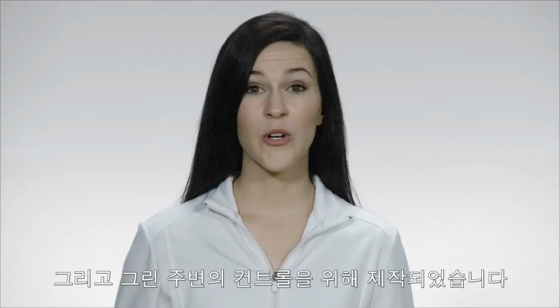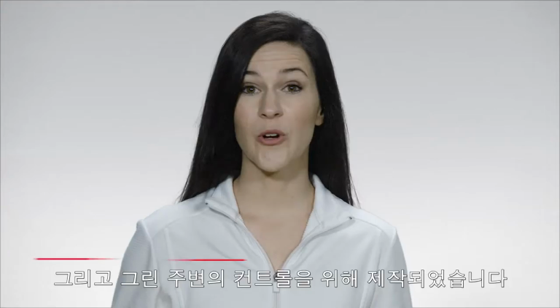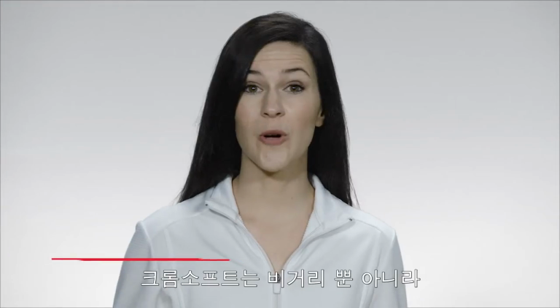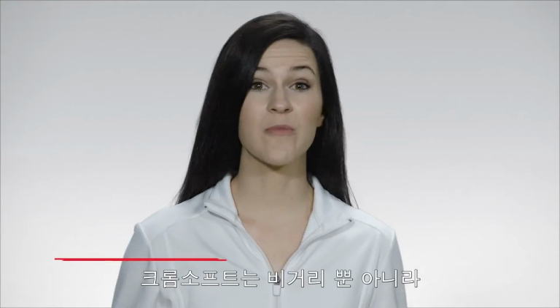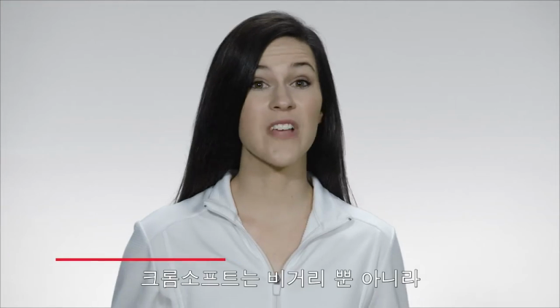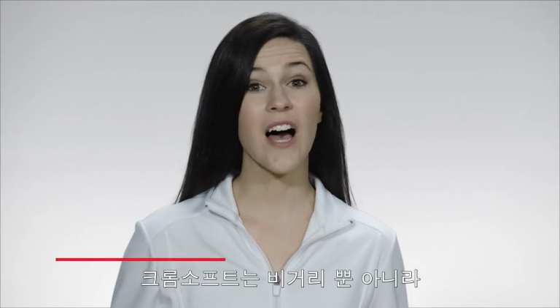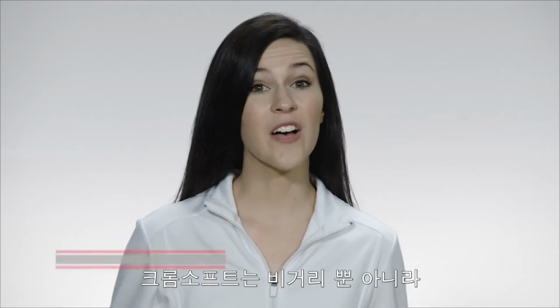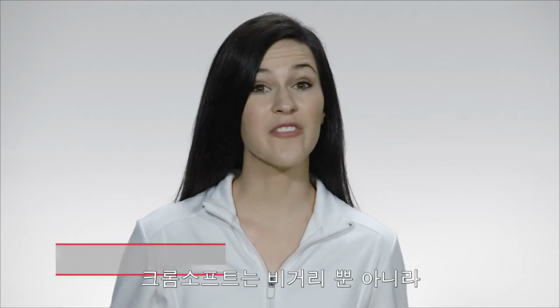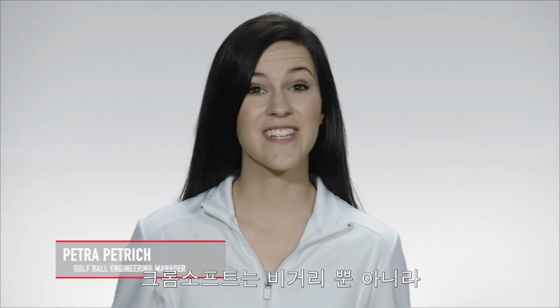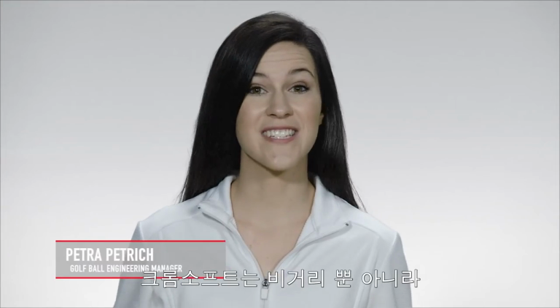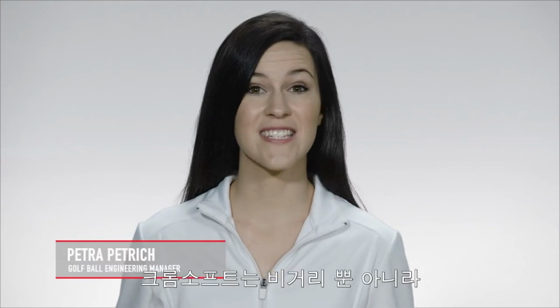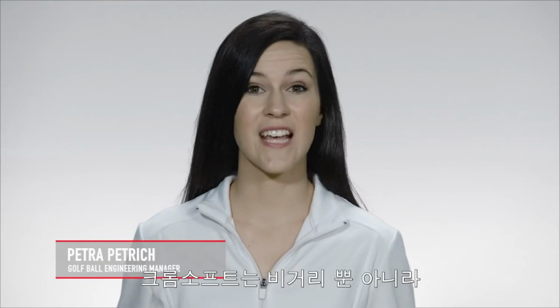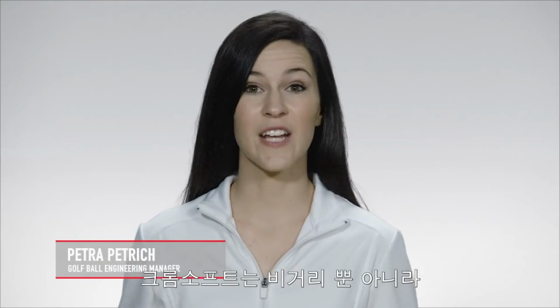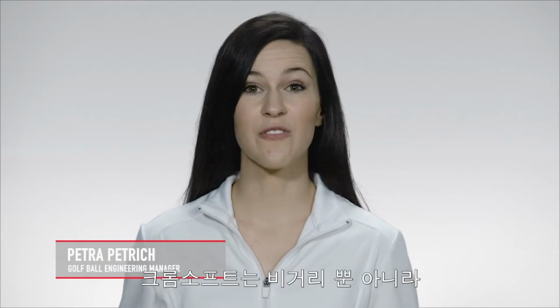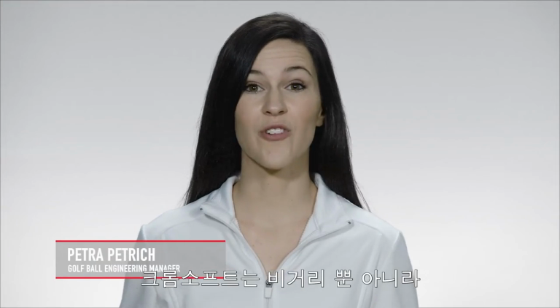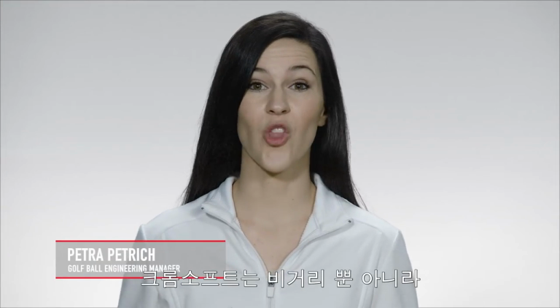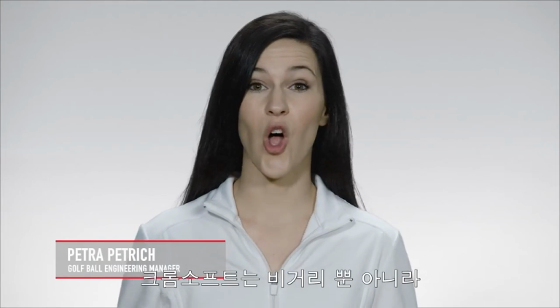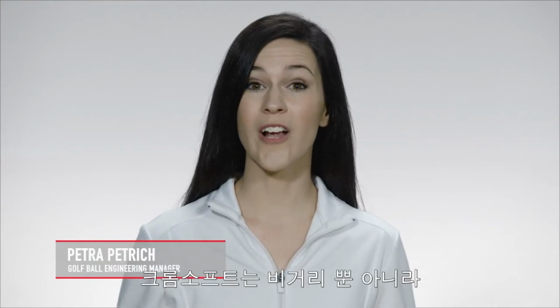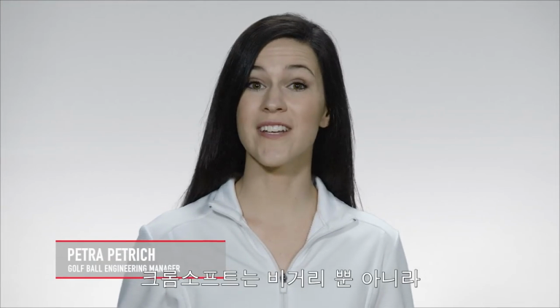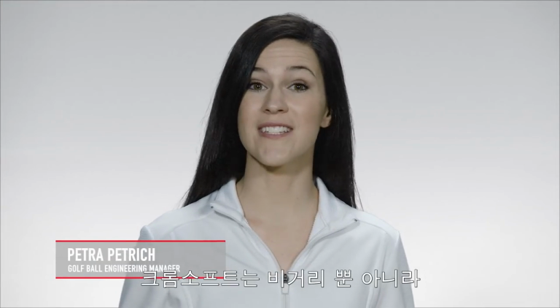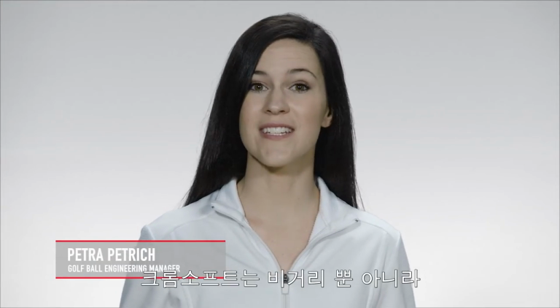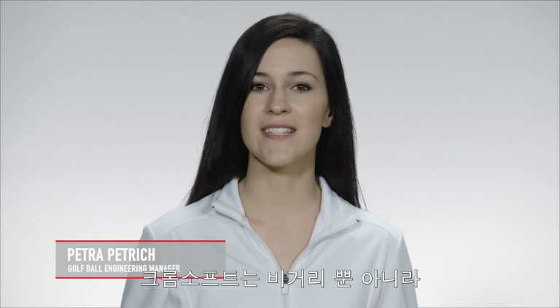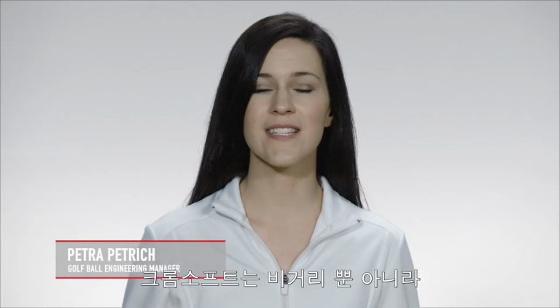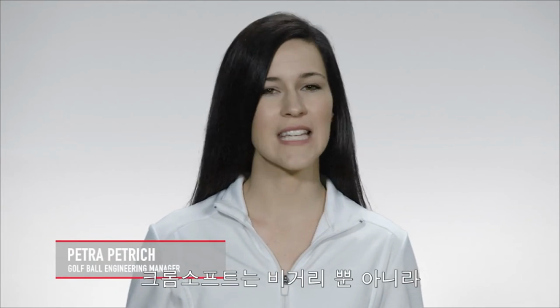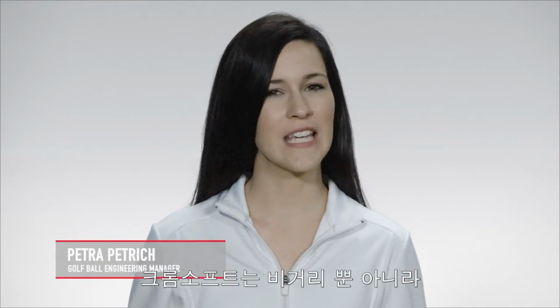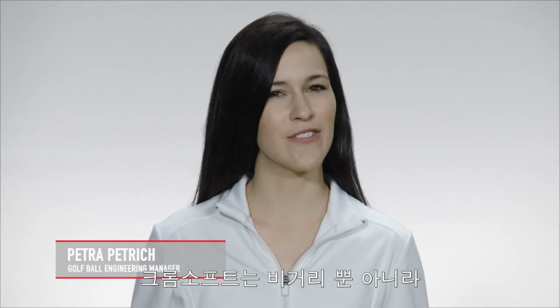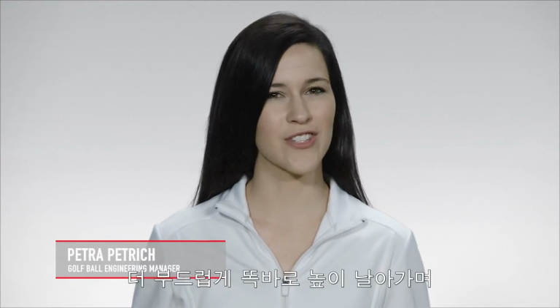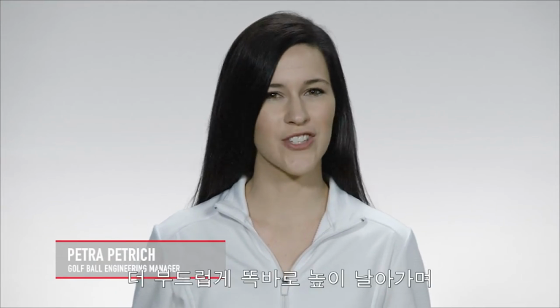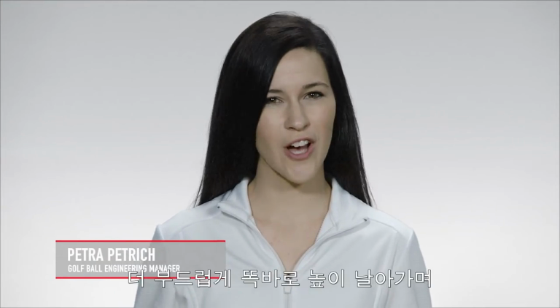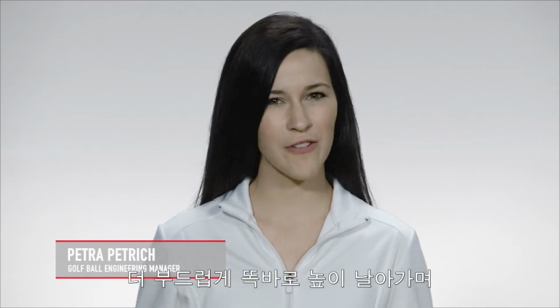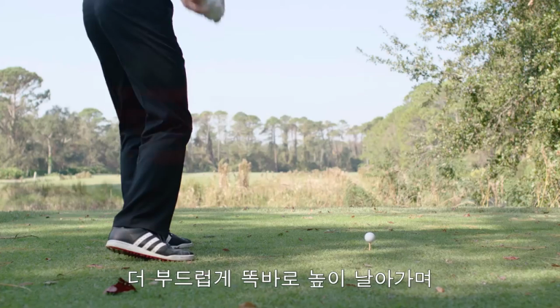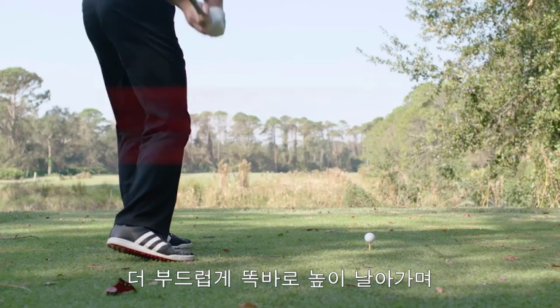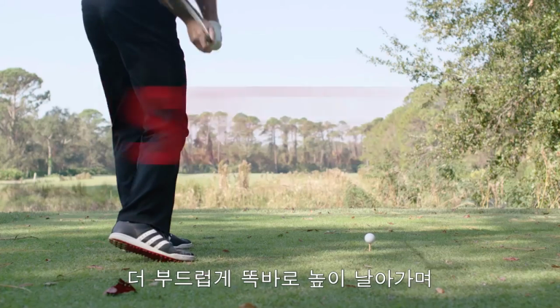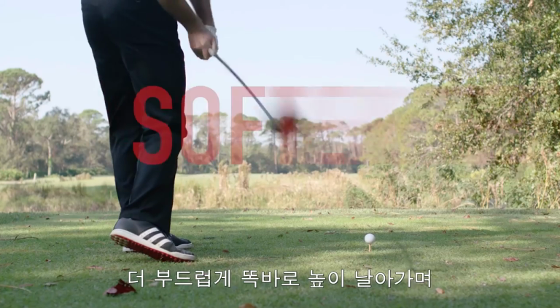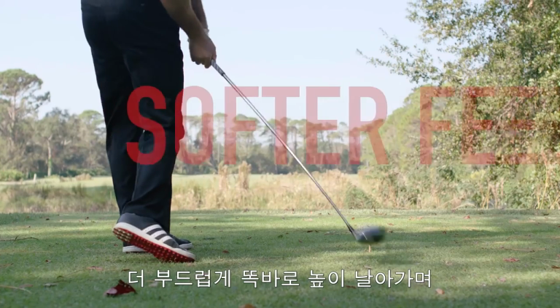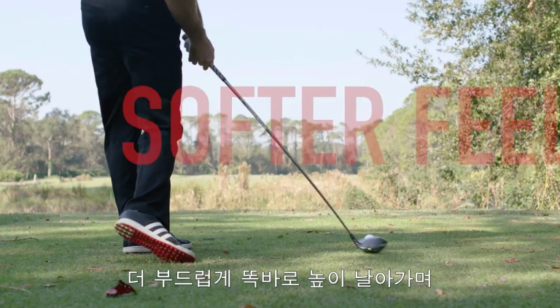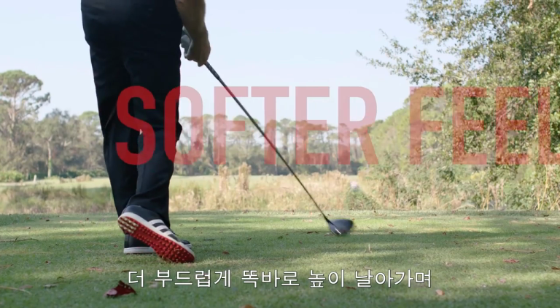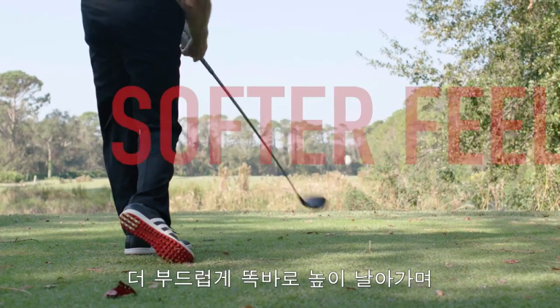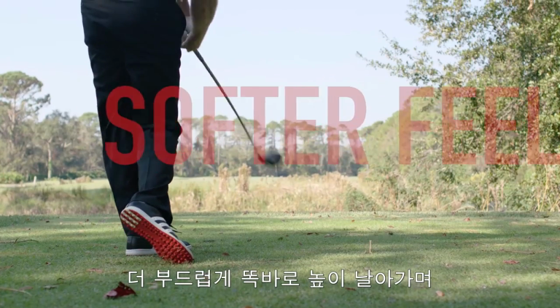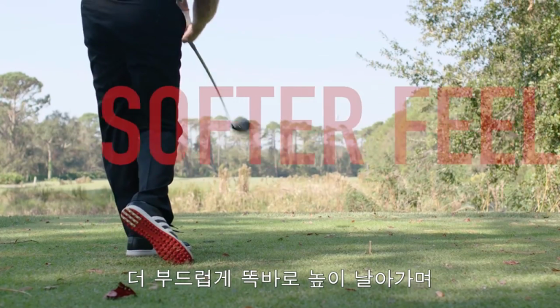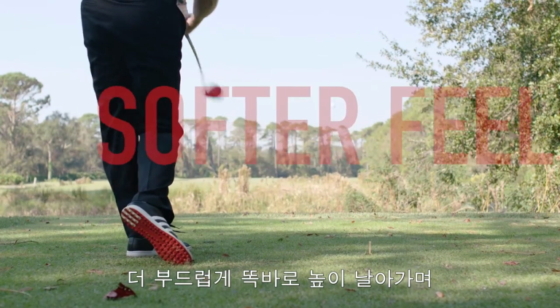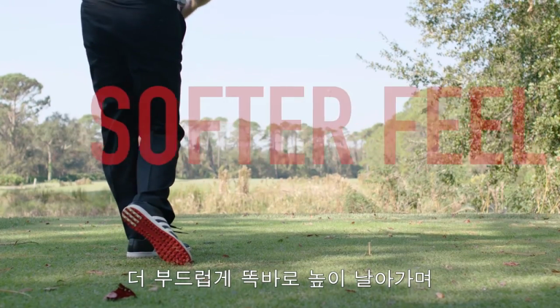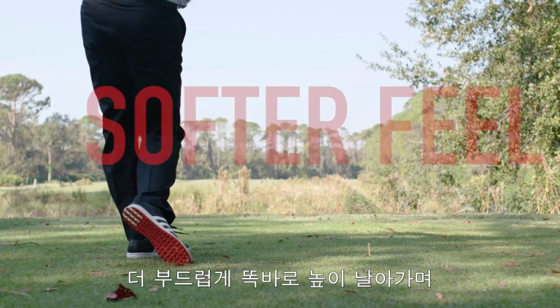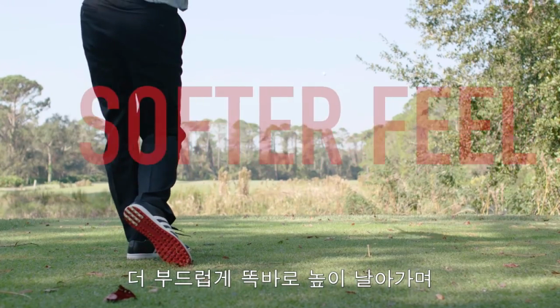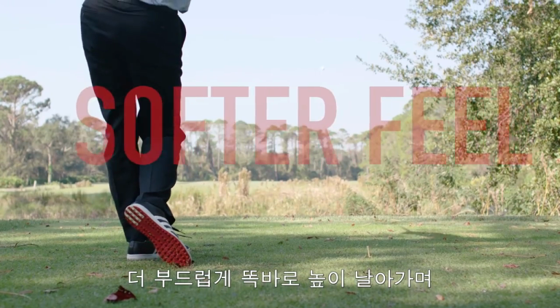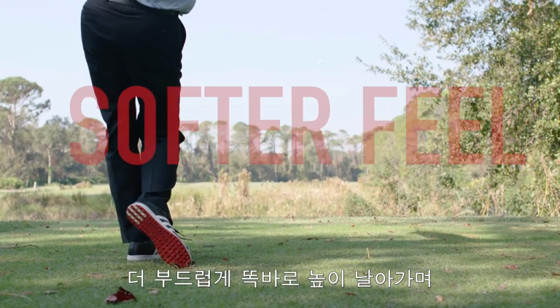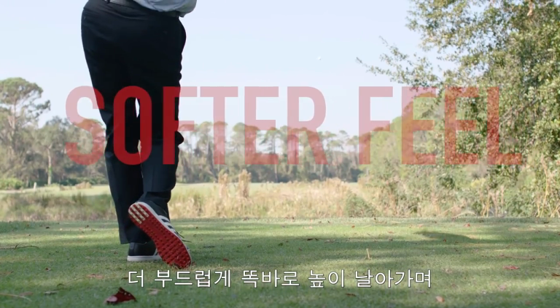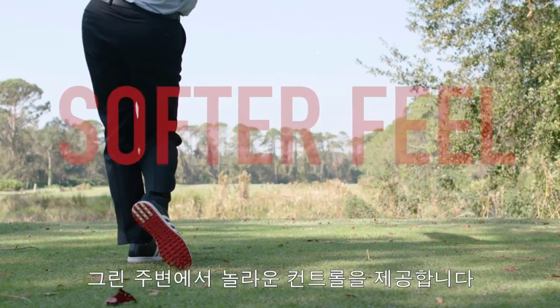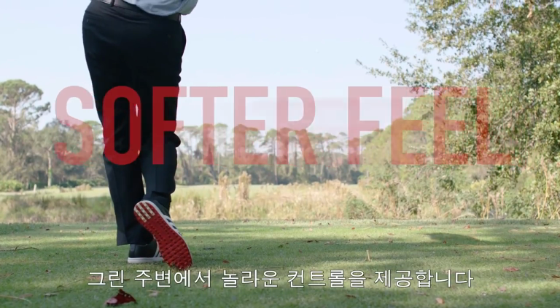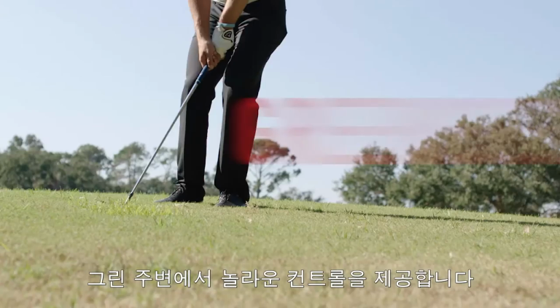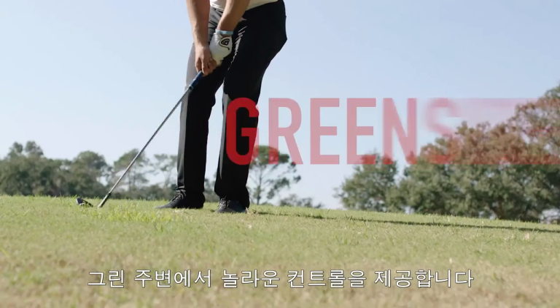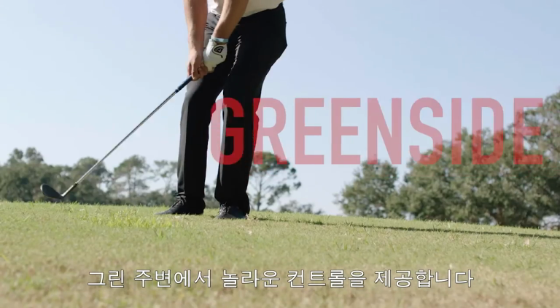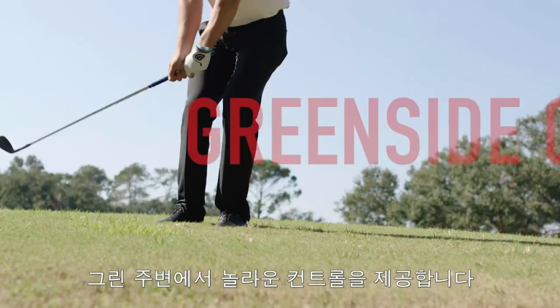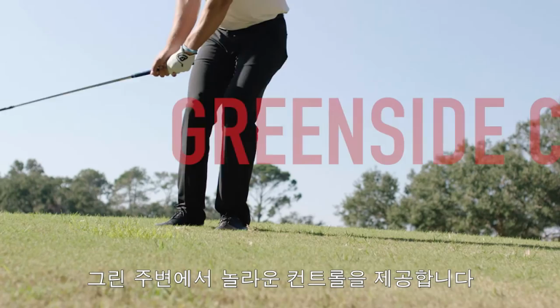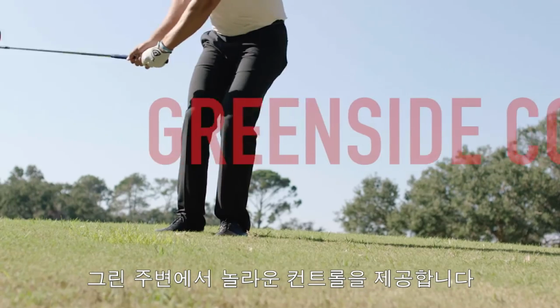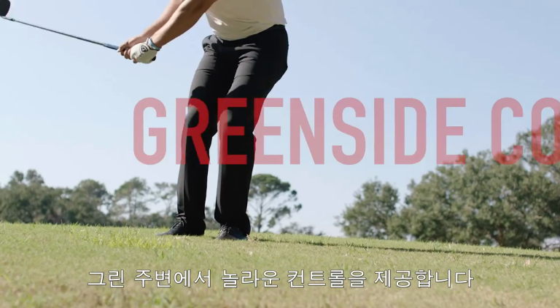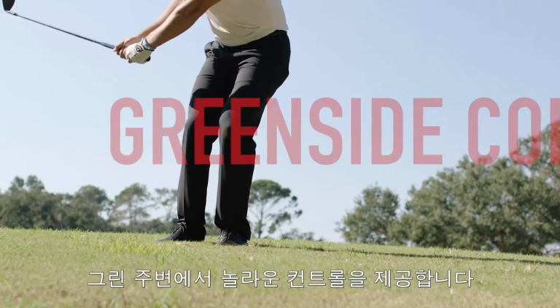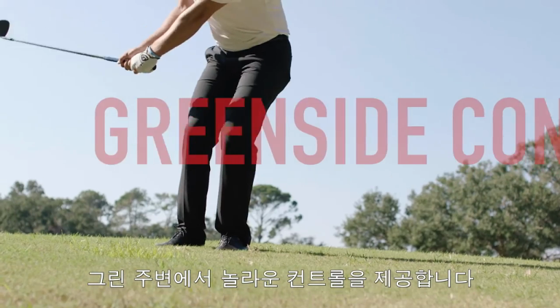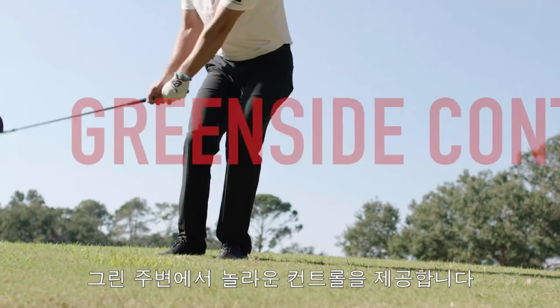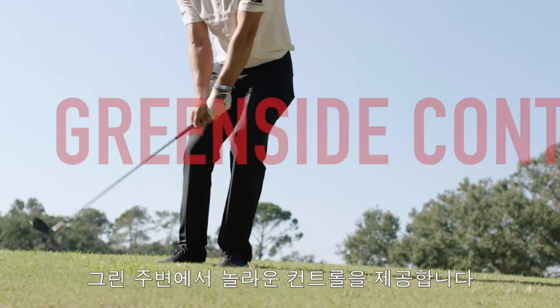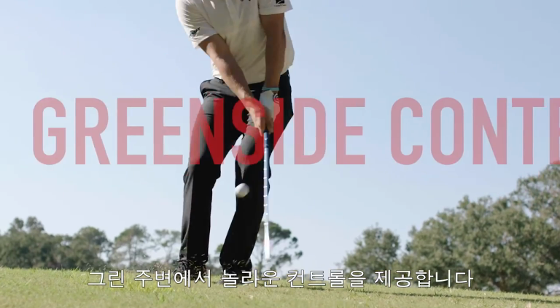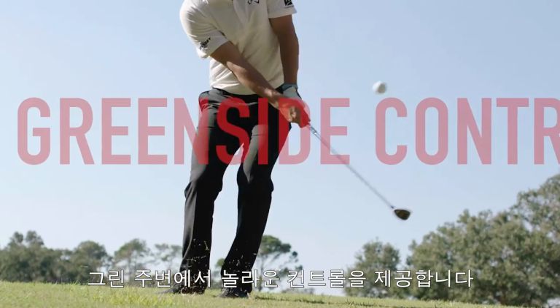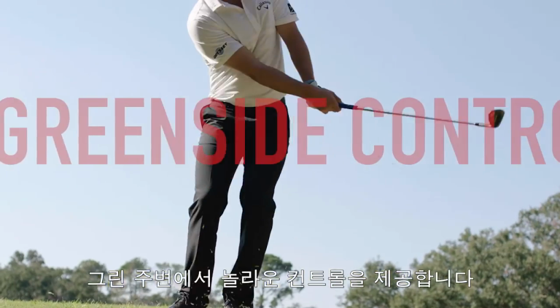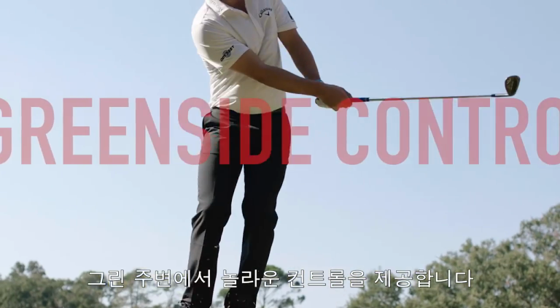Chrome Soft is designed for long distance, even softer feel, high and straight flight, and incredible green side control.